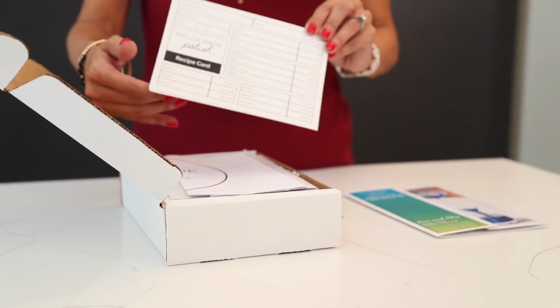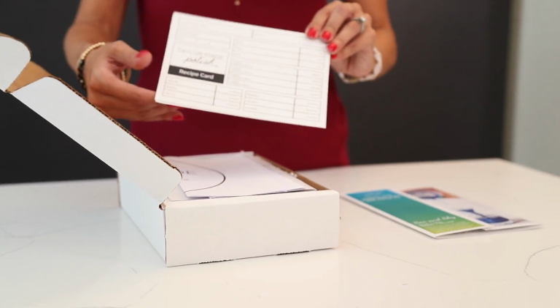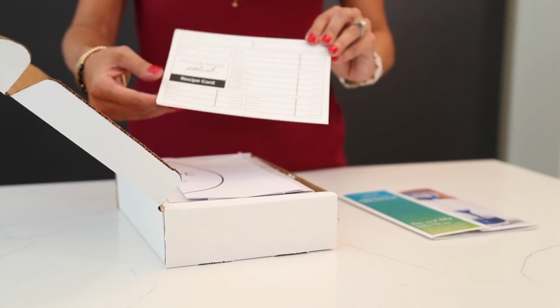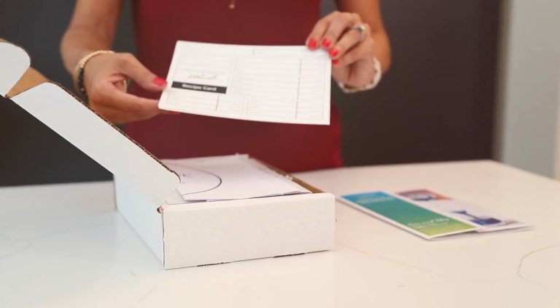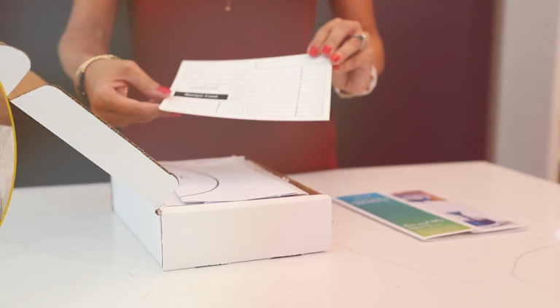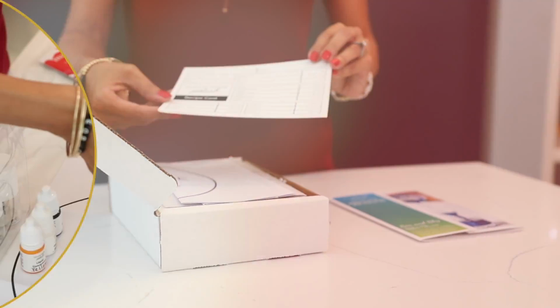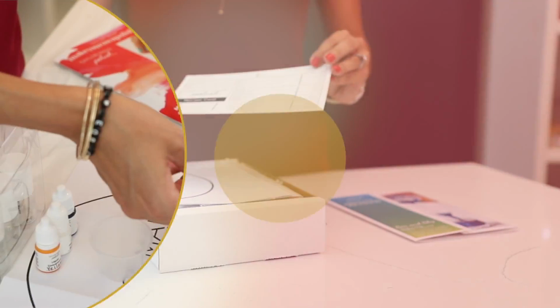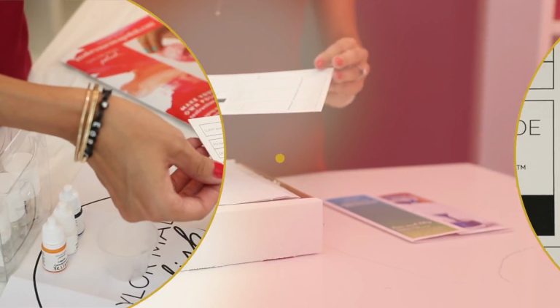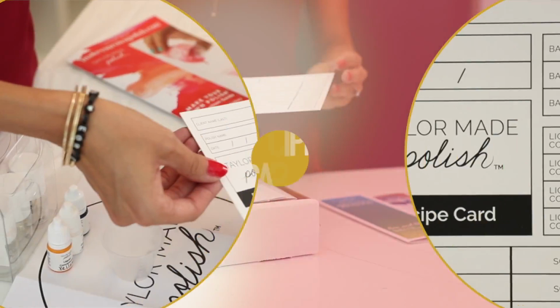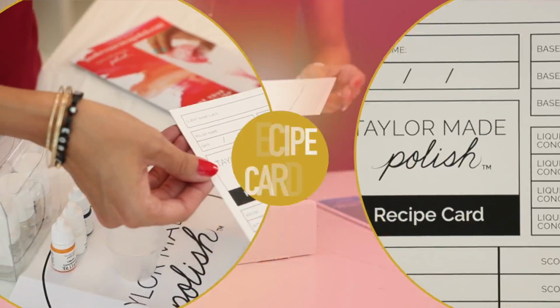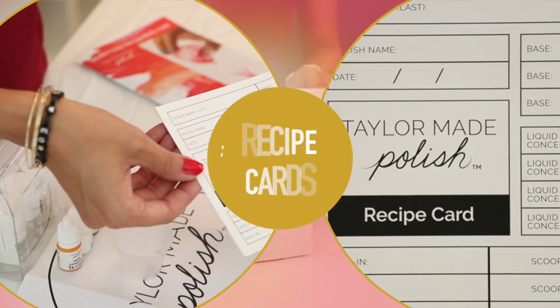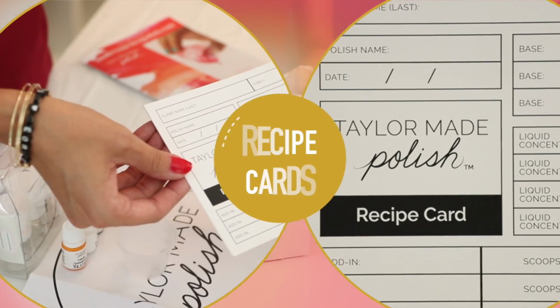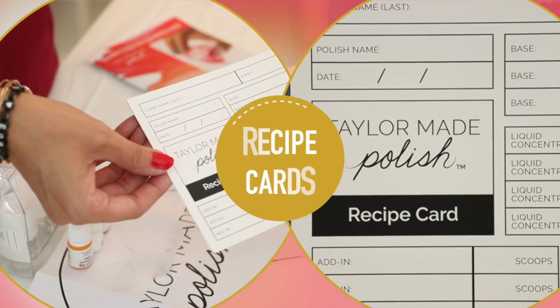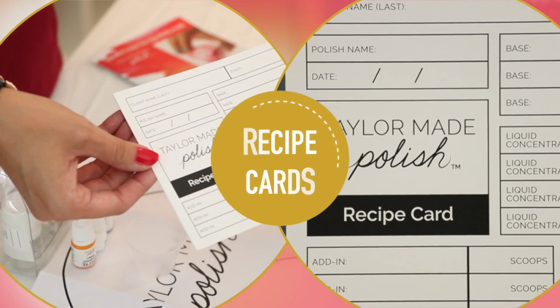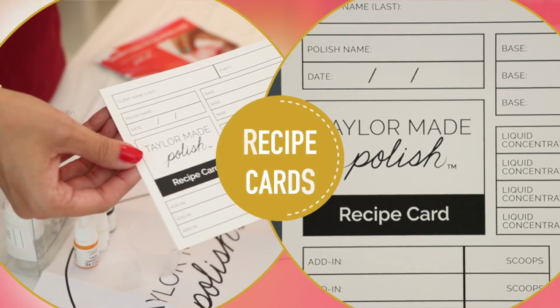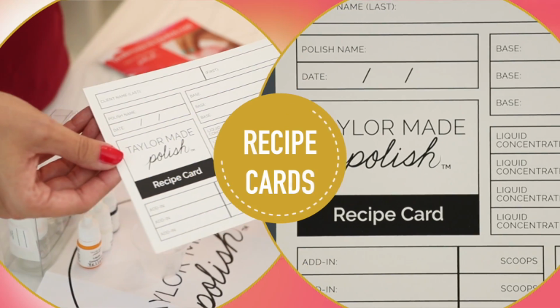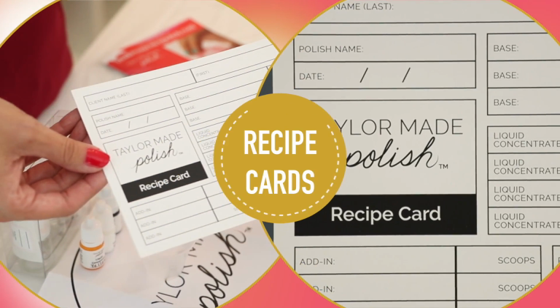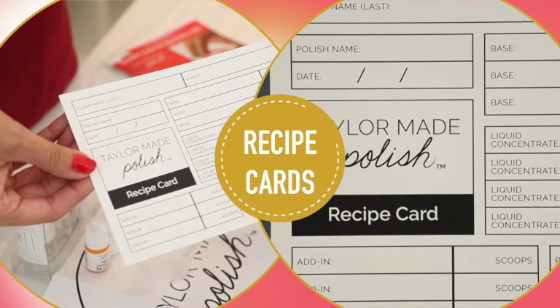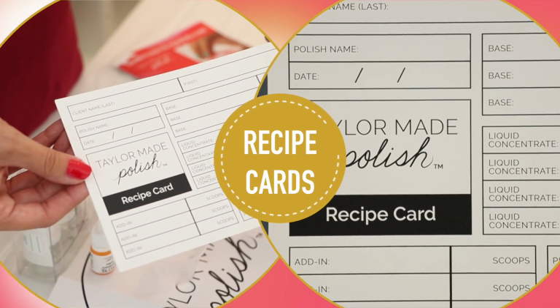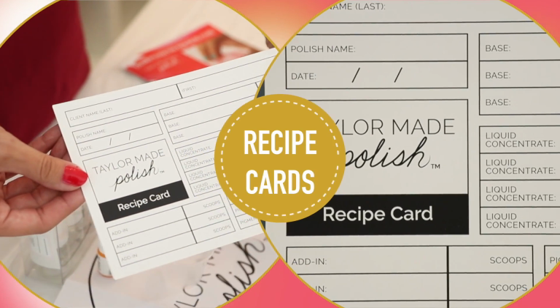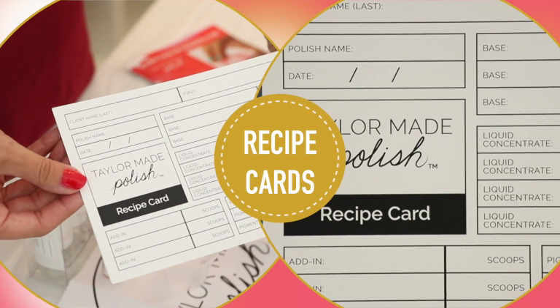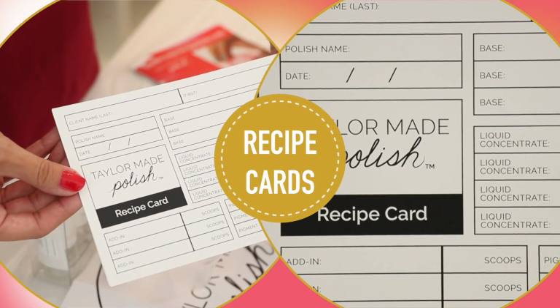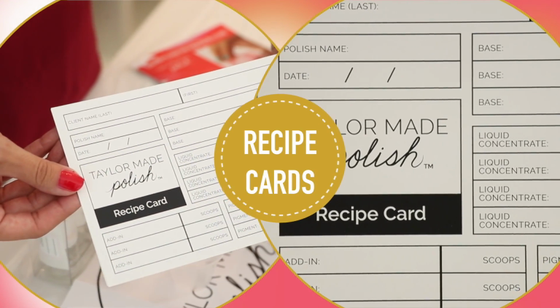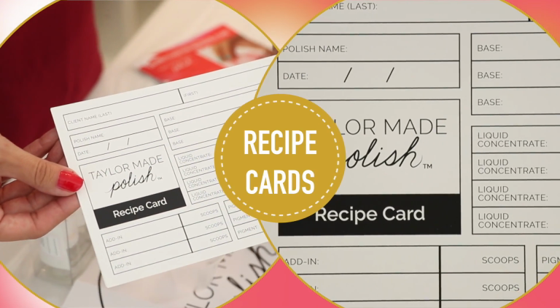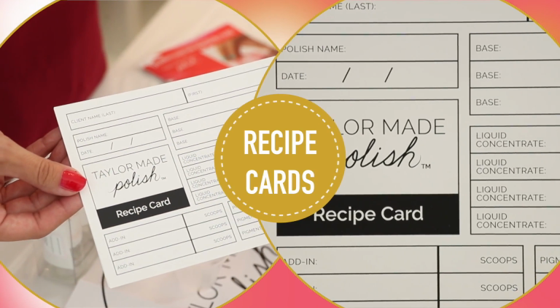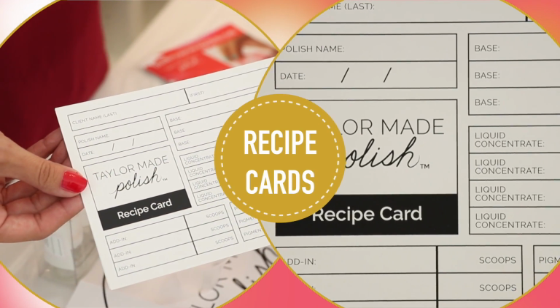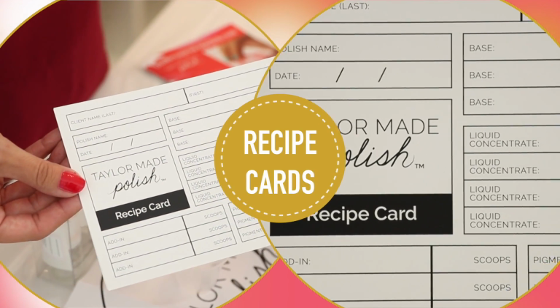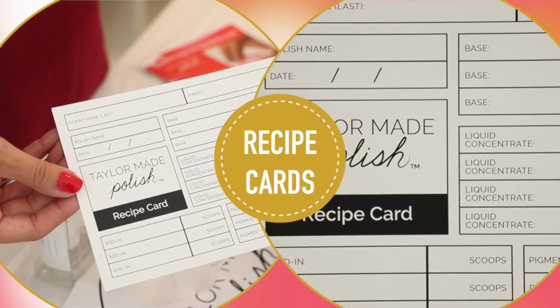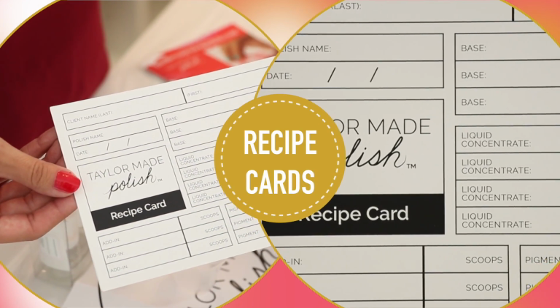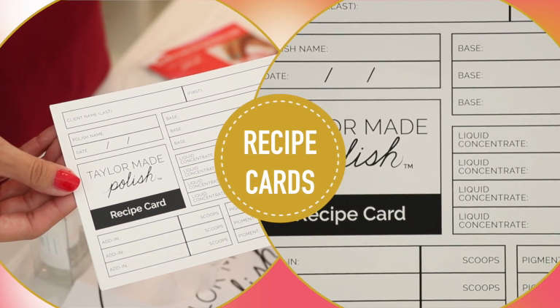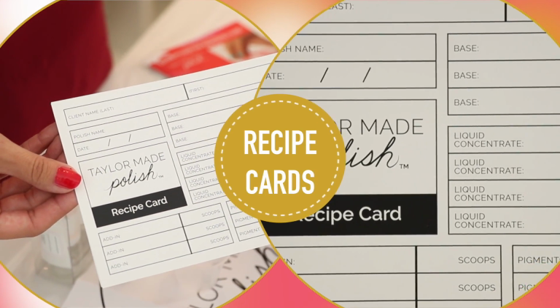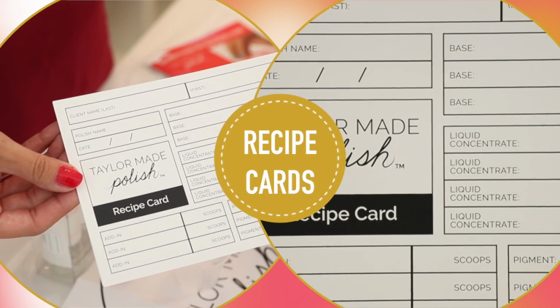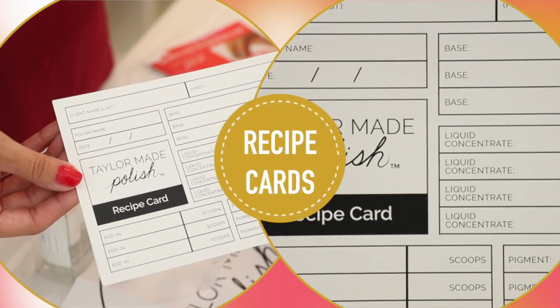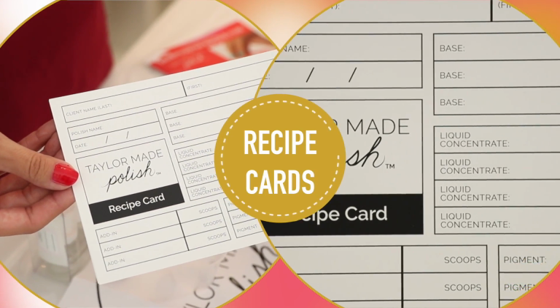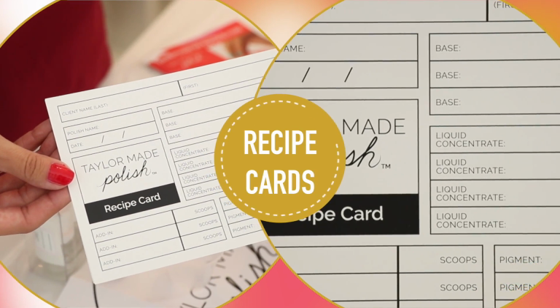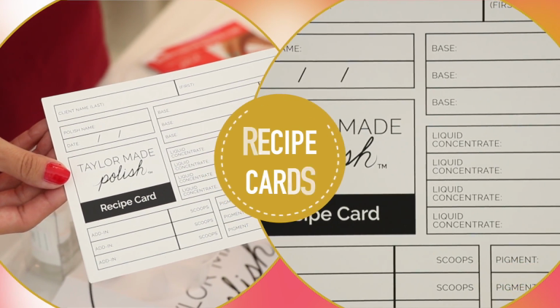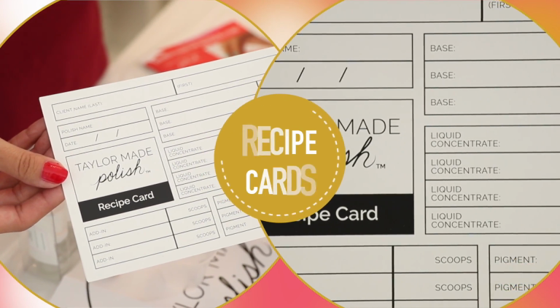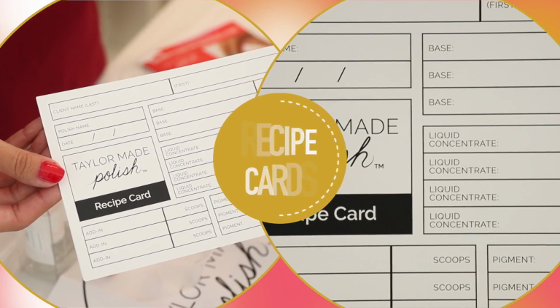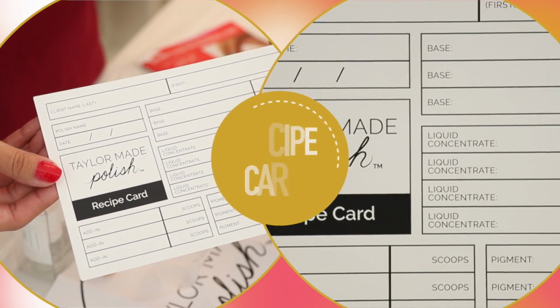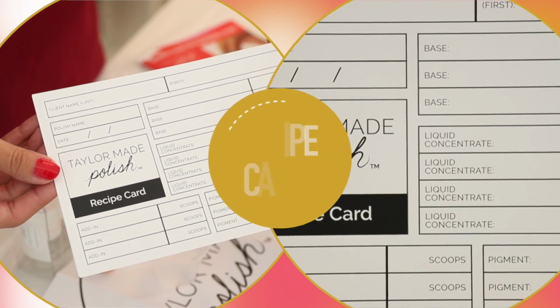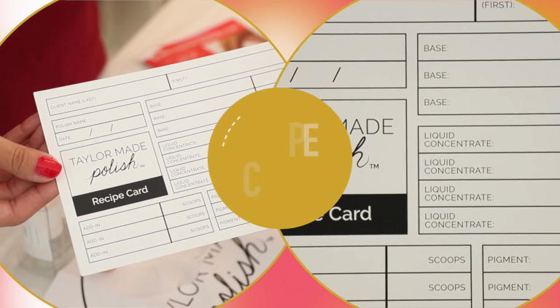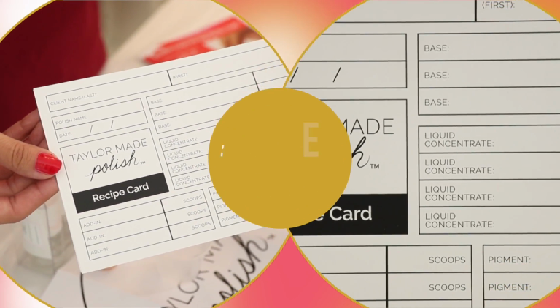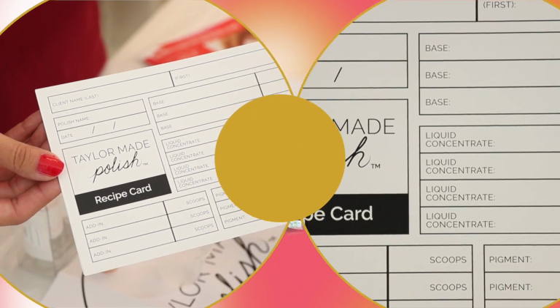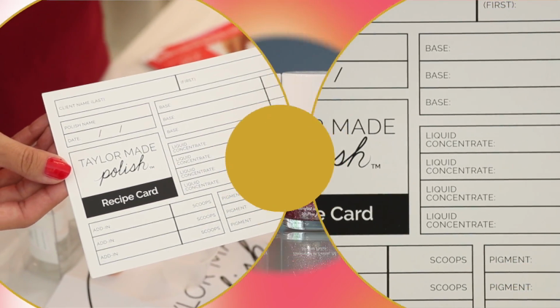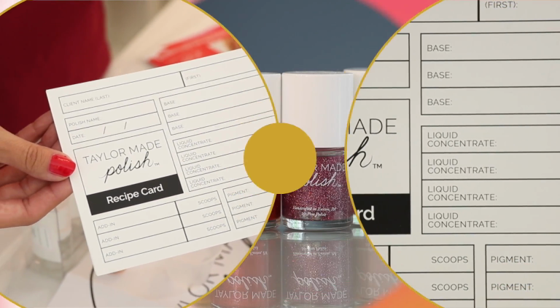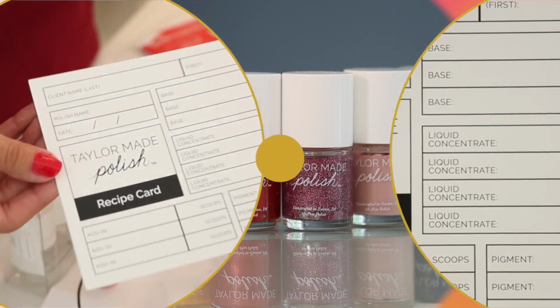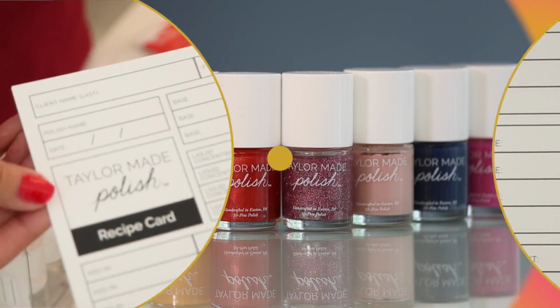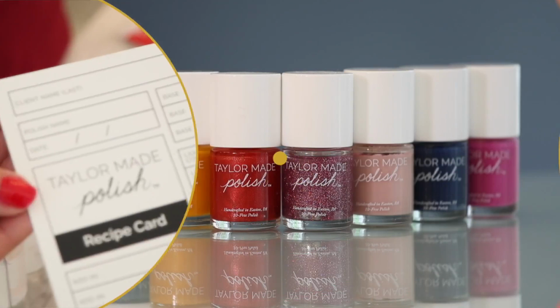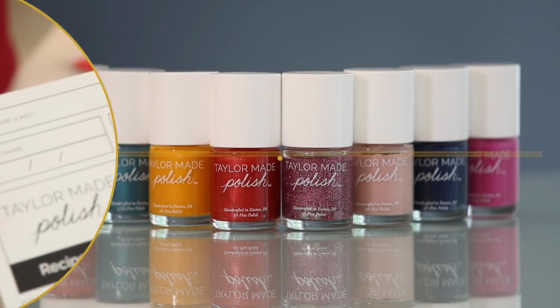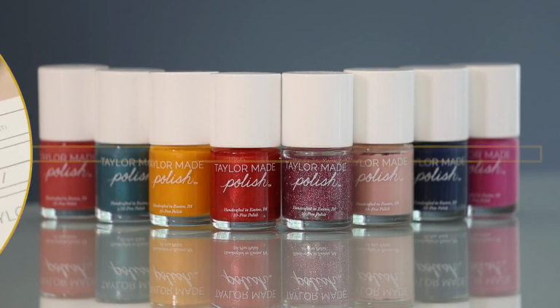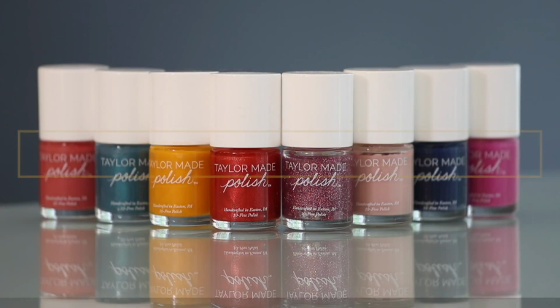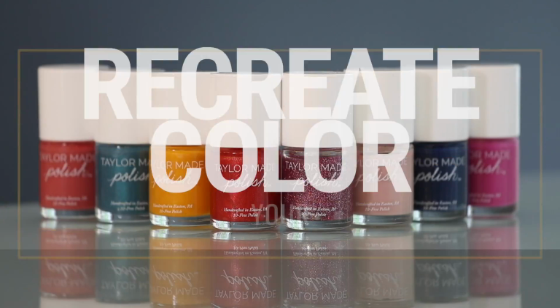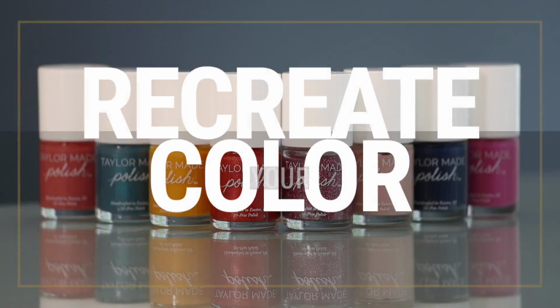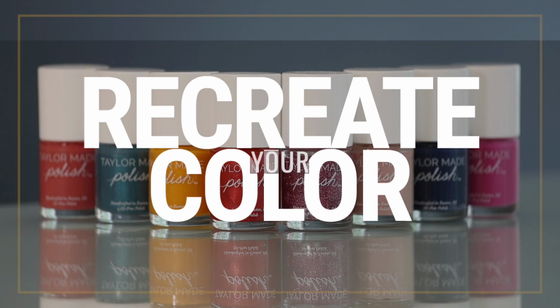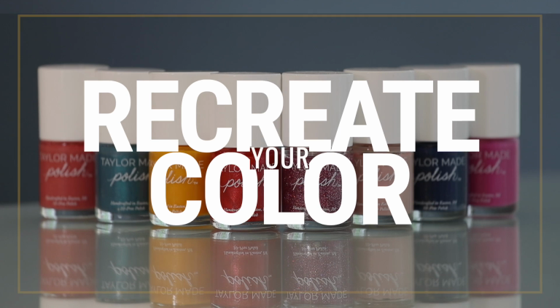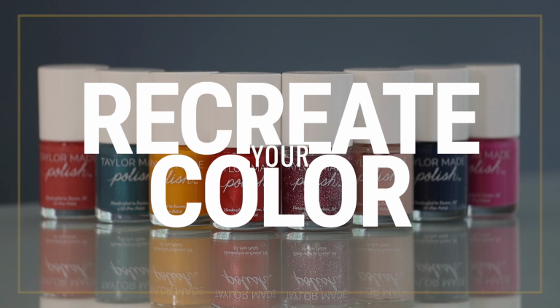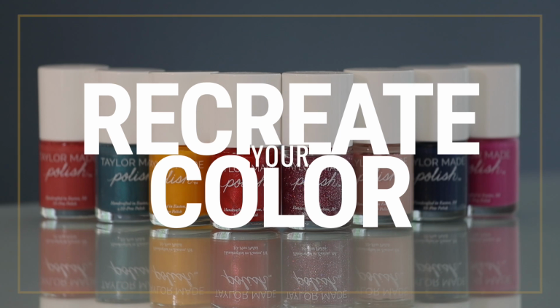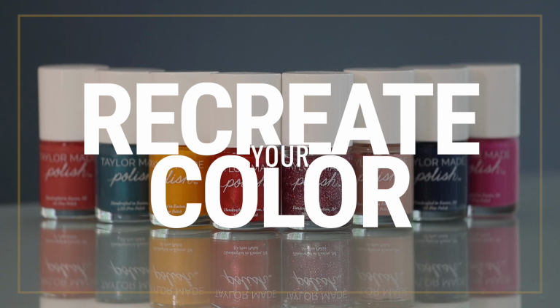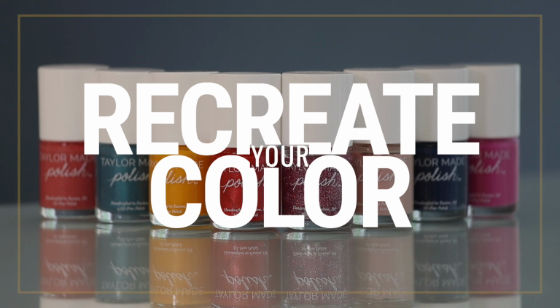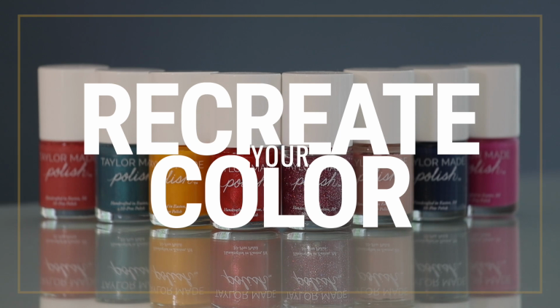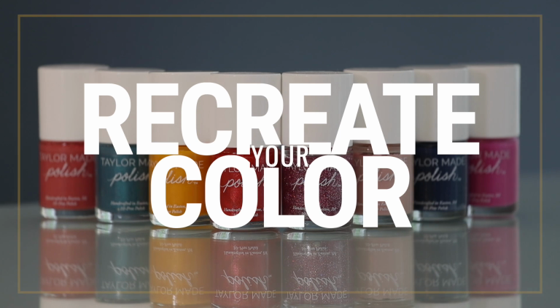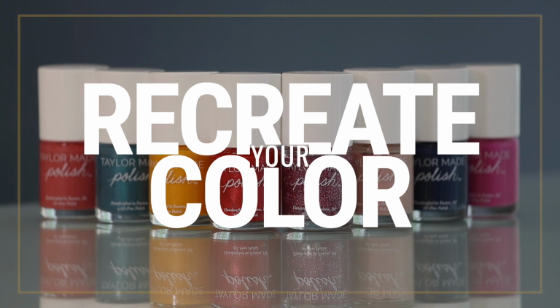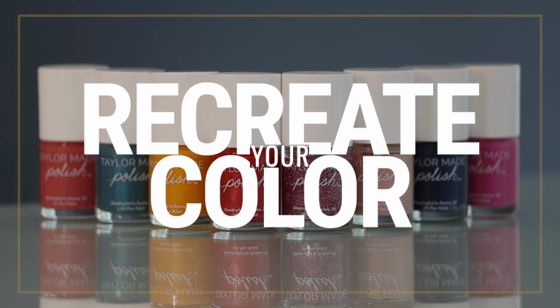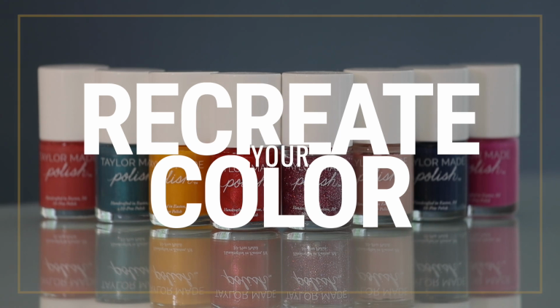These are your recipe cards. You'll keep track of your polish here. Documenting your recipe allows you to recreate your color in the future.